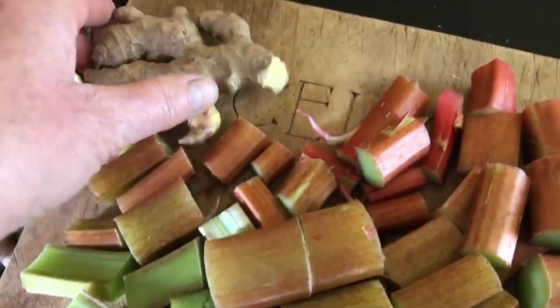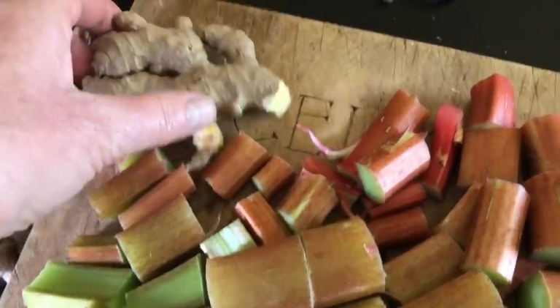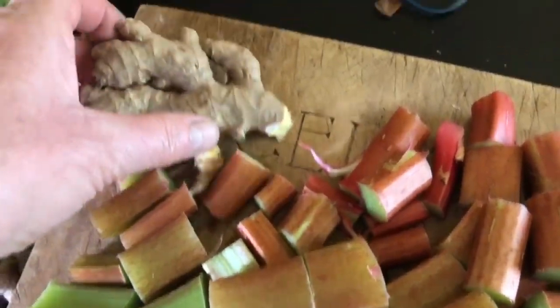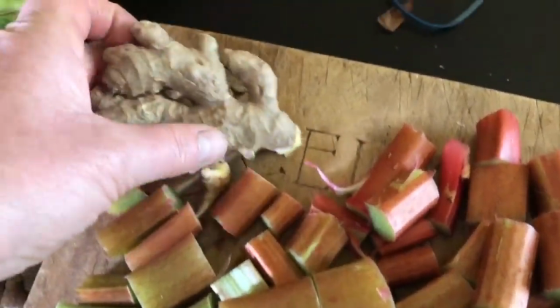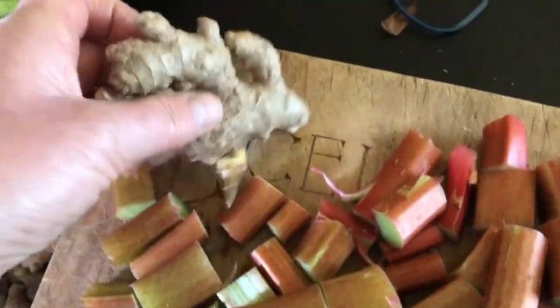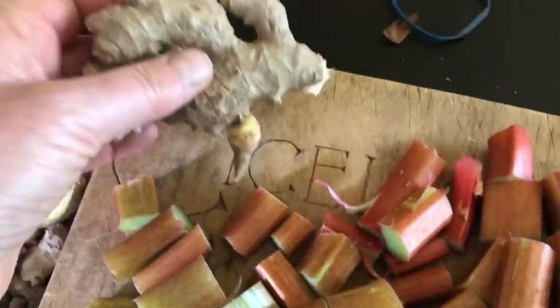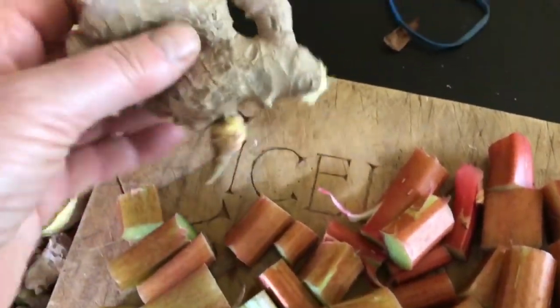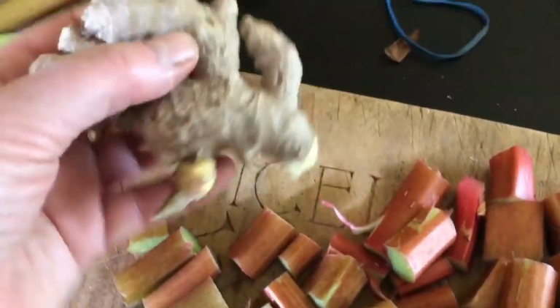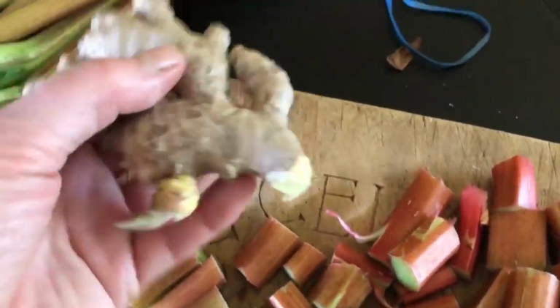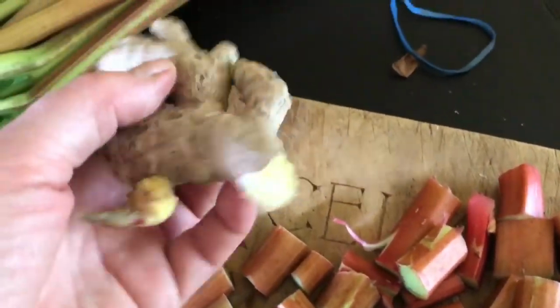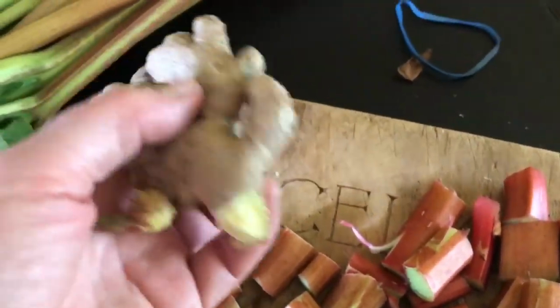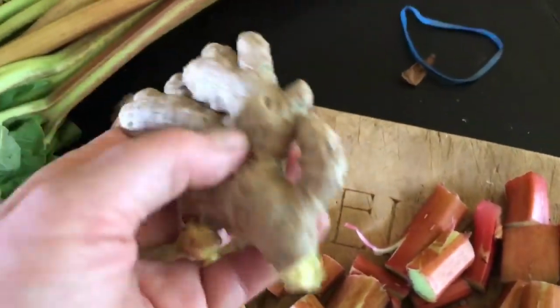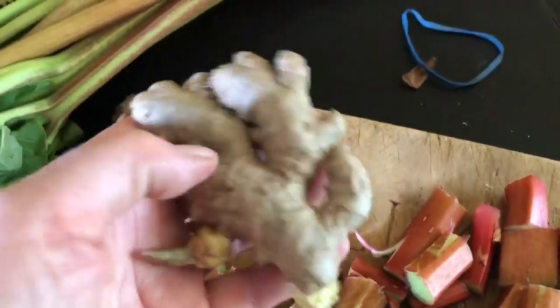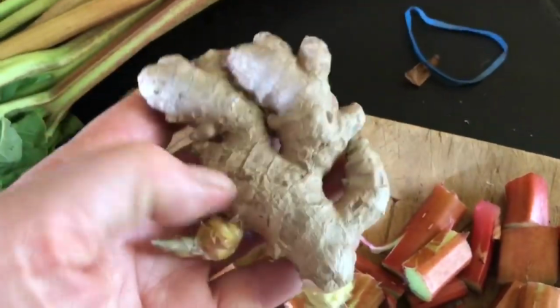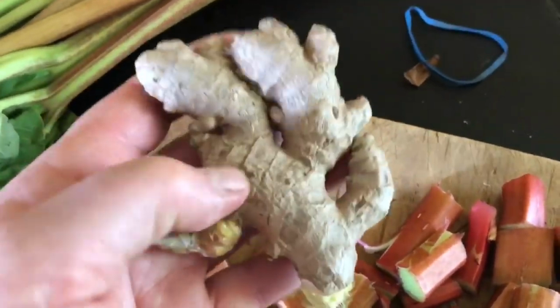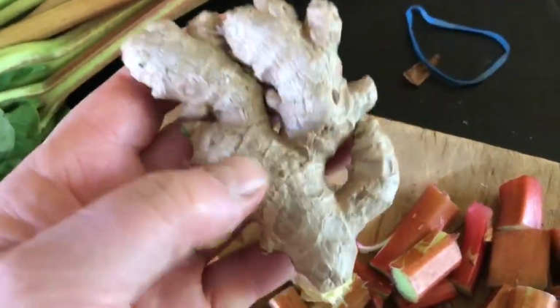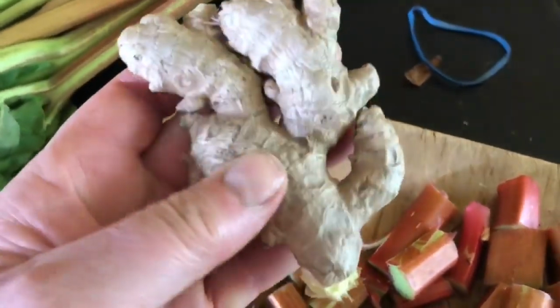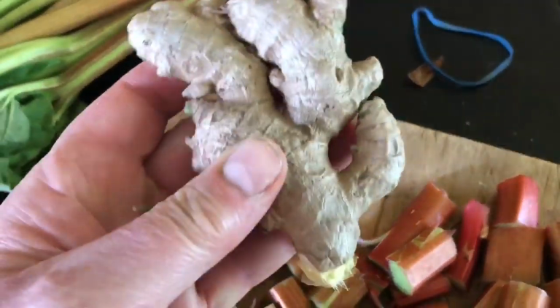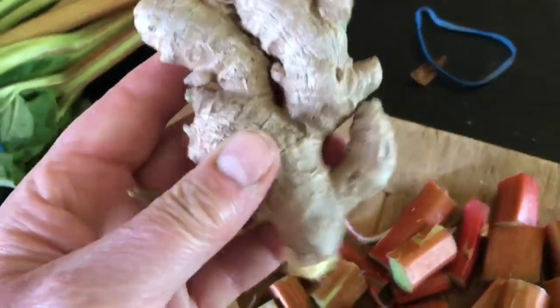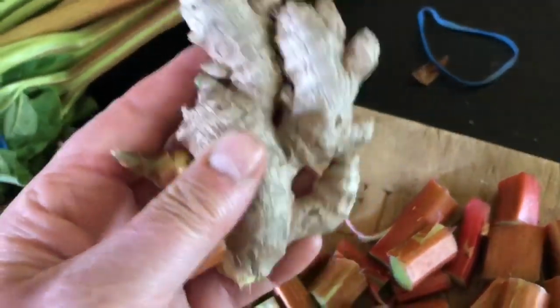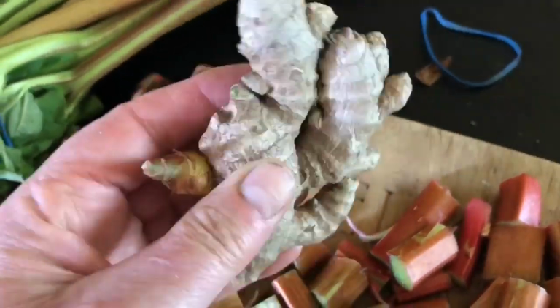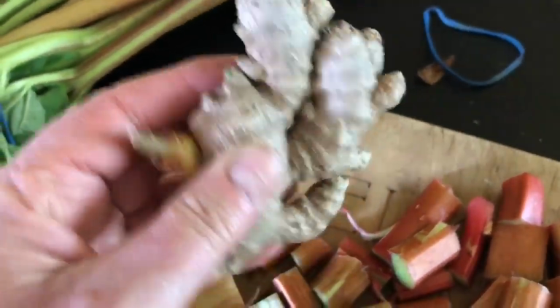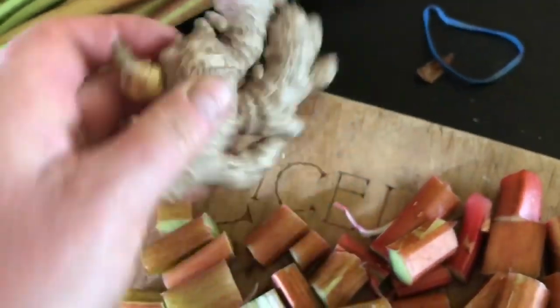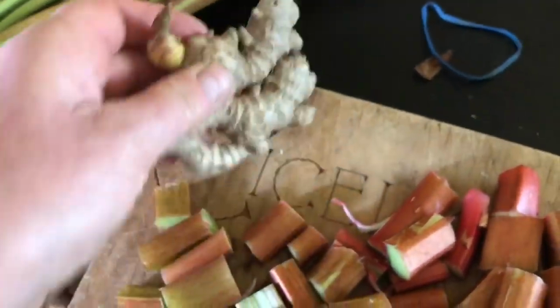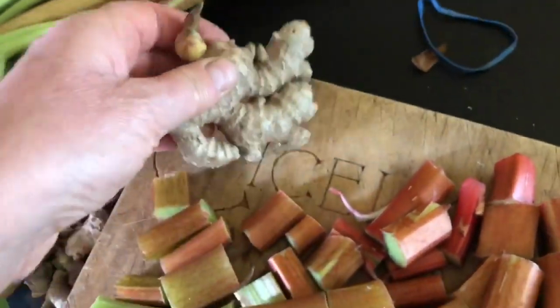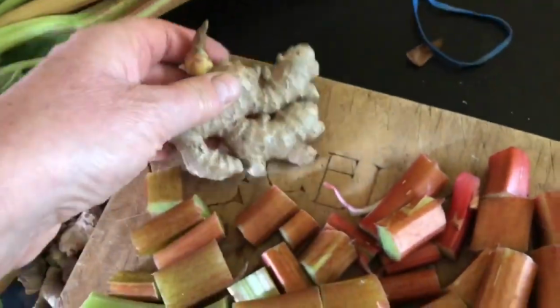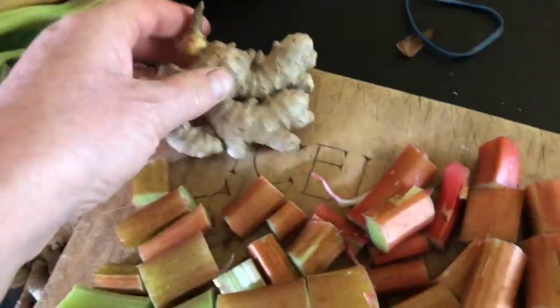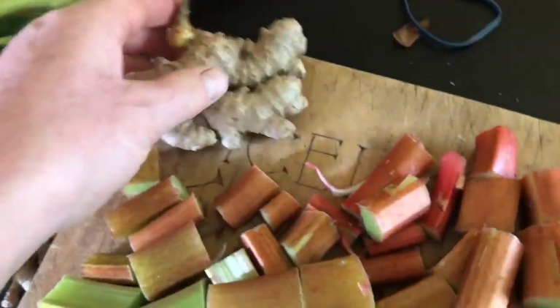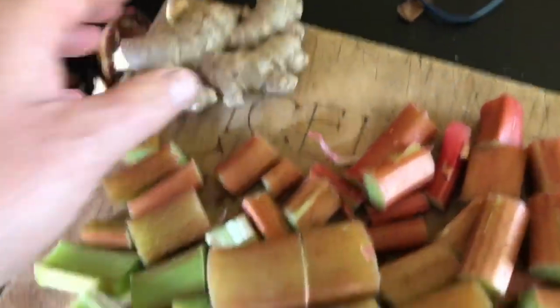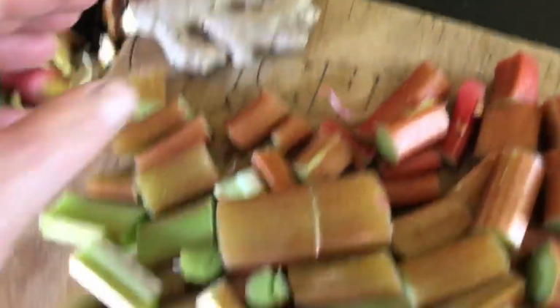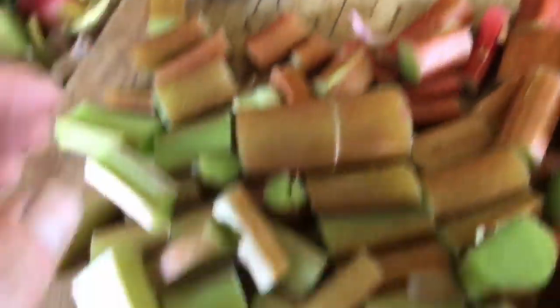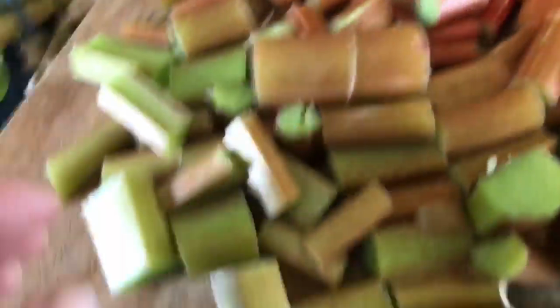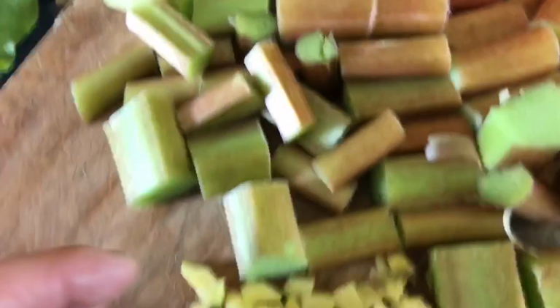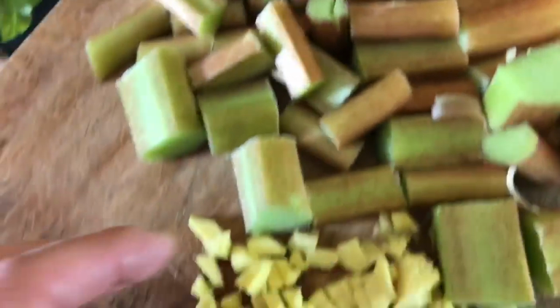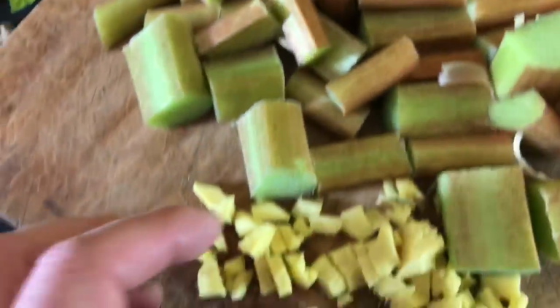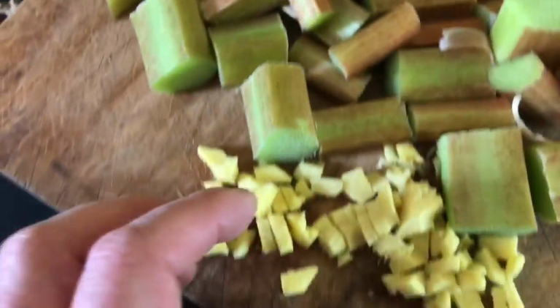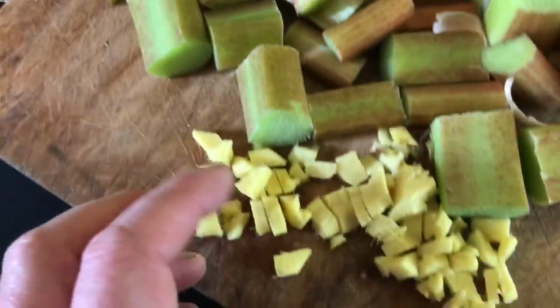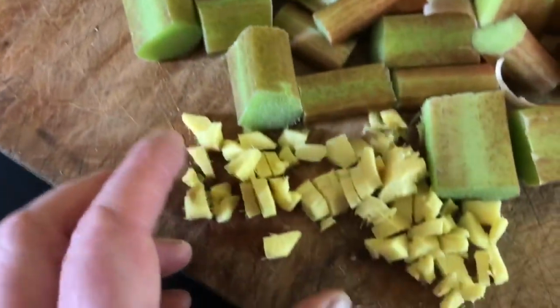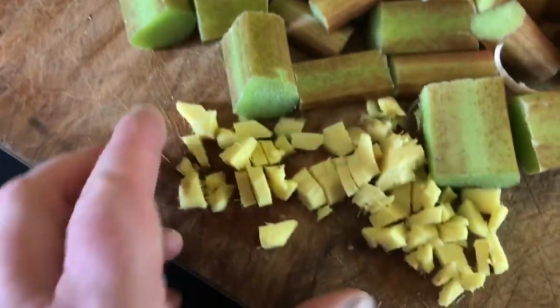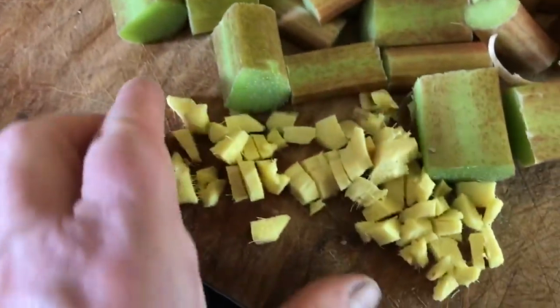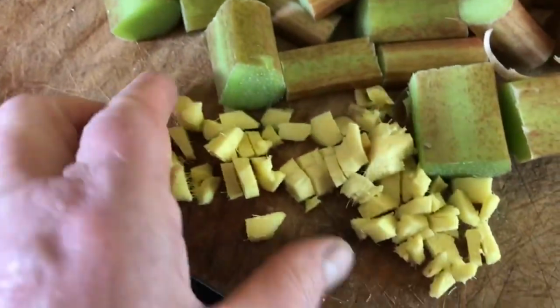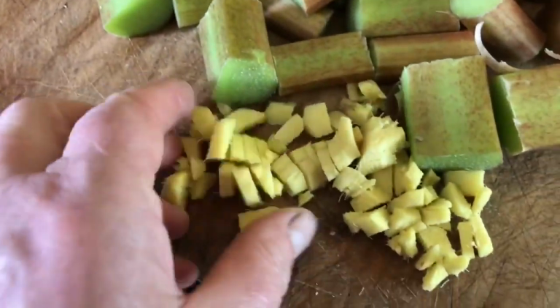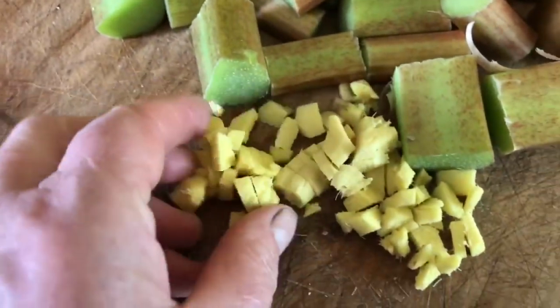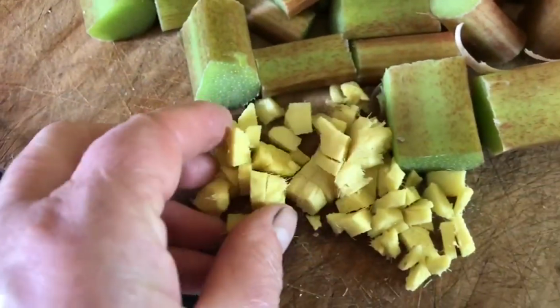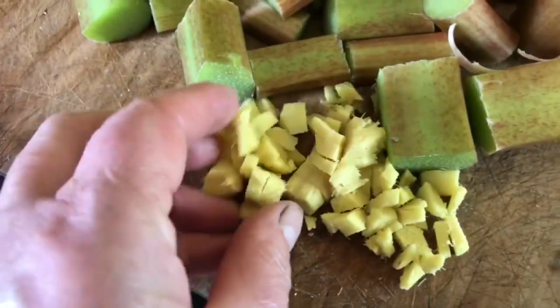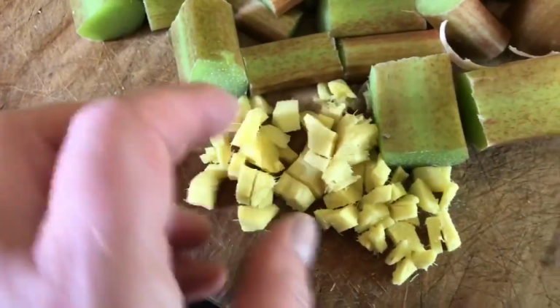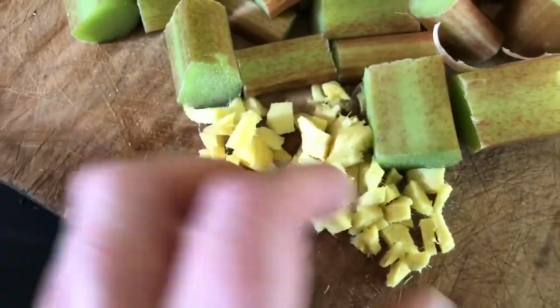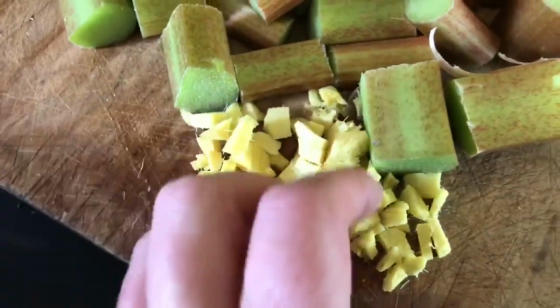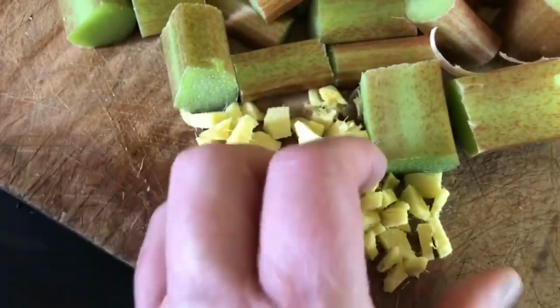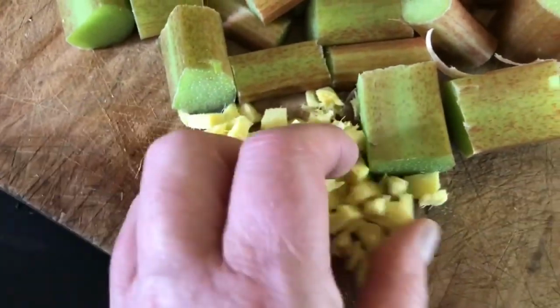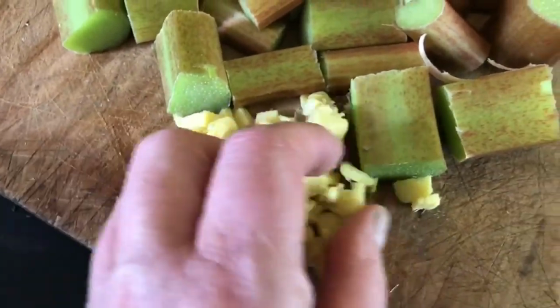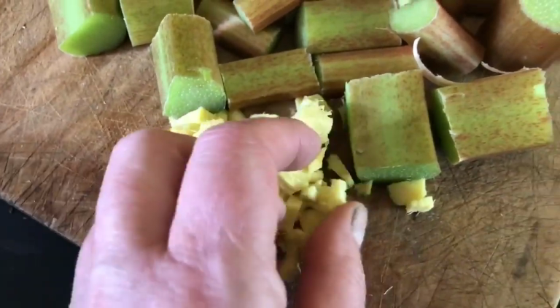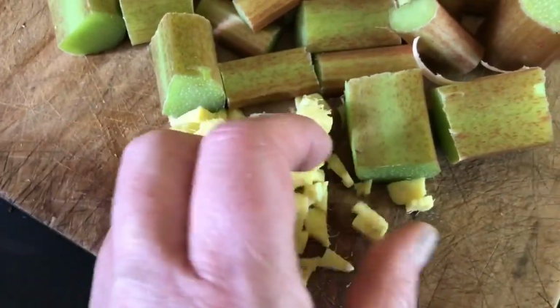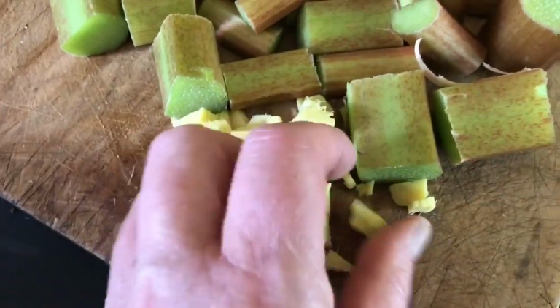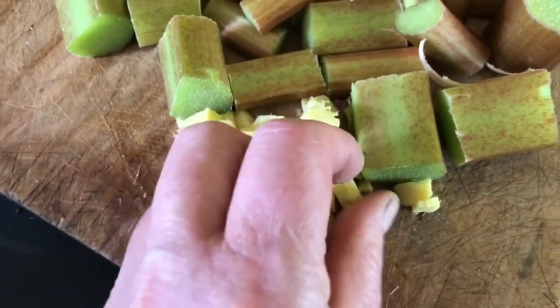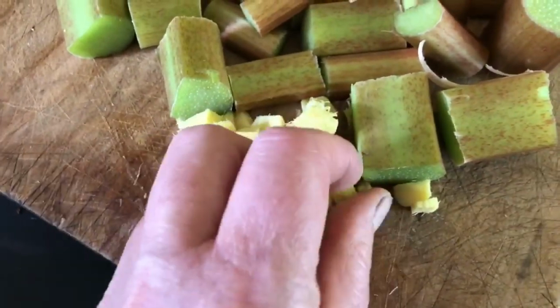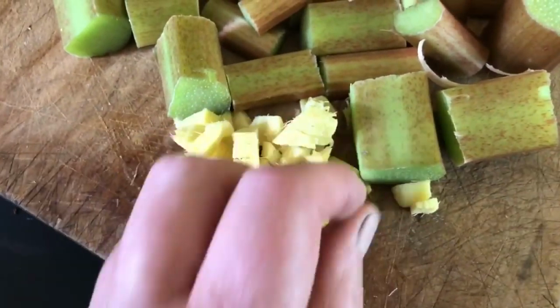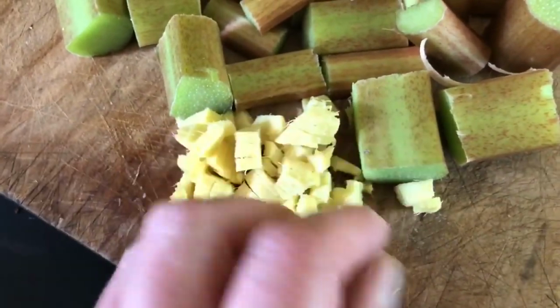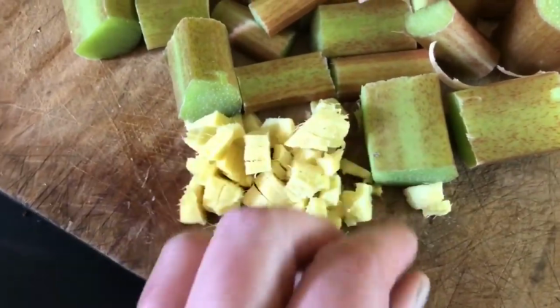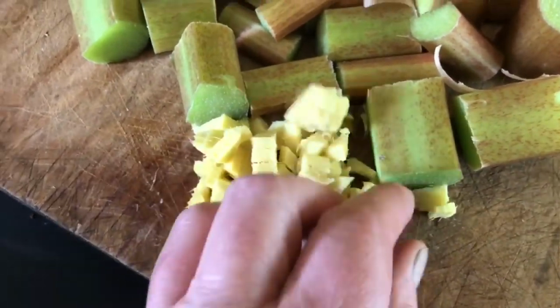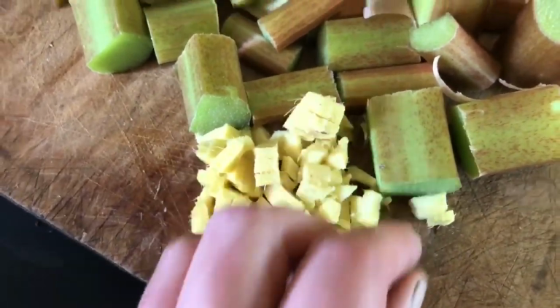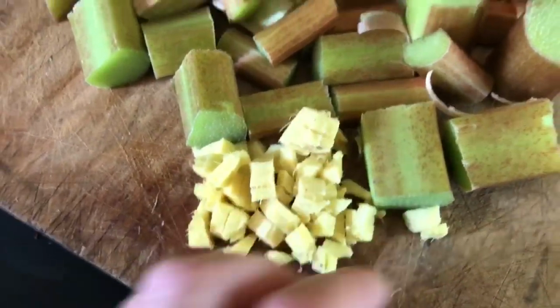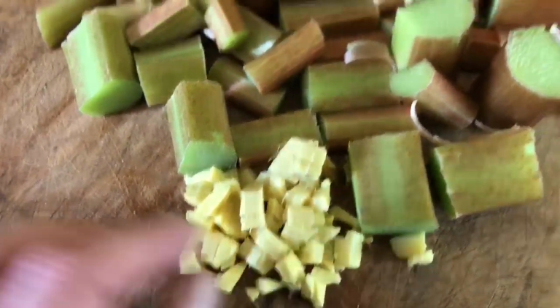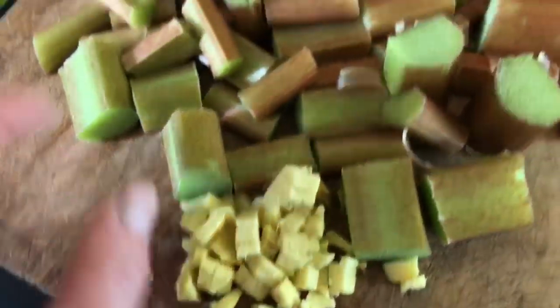I sometimes add in ginger — this is a bit of ginger — and I peel it and then dice it to about that size.